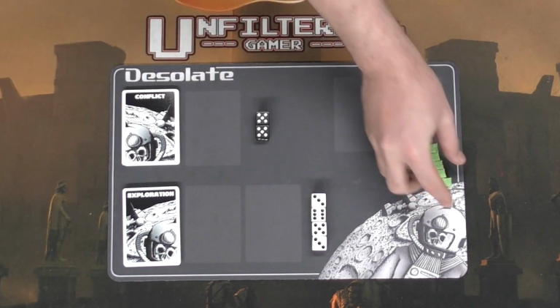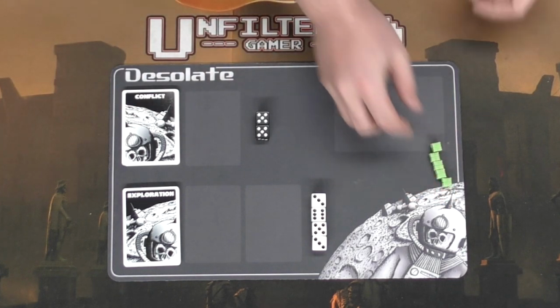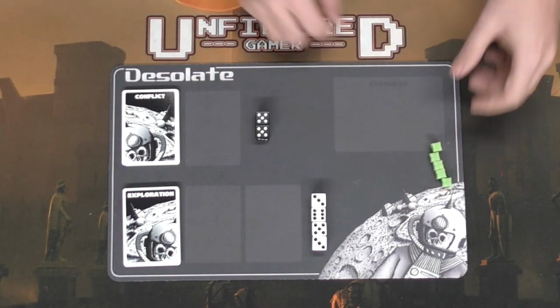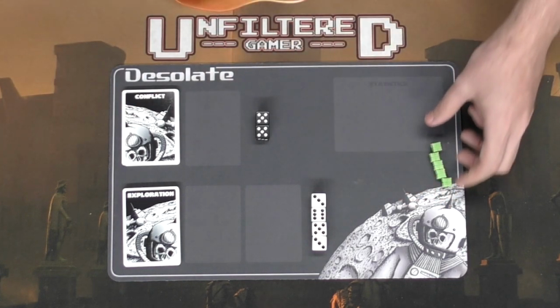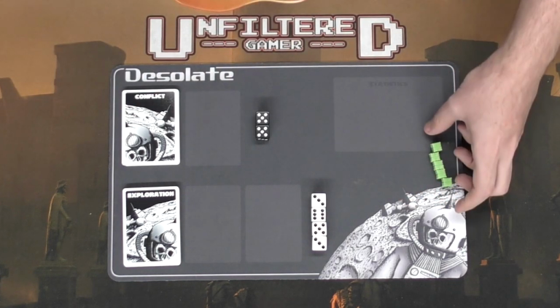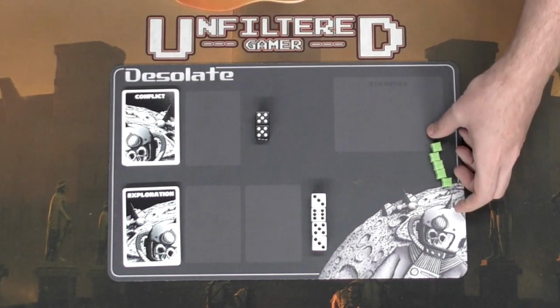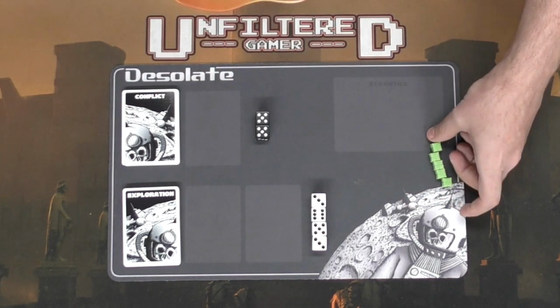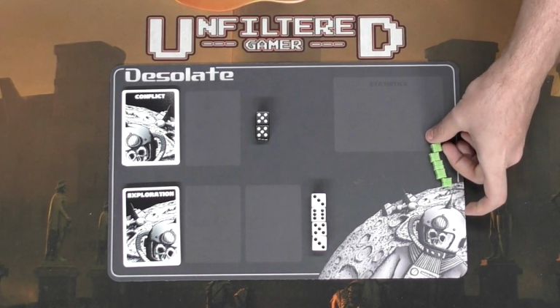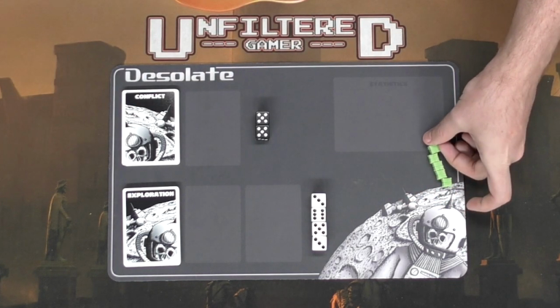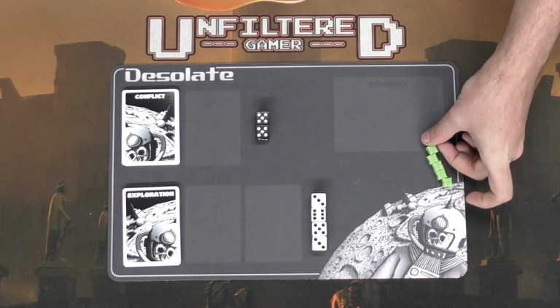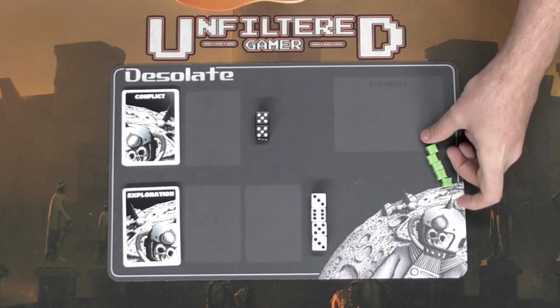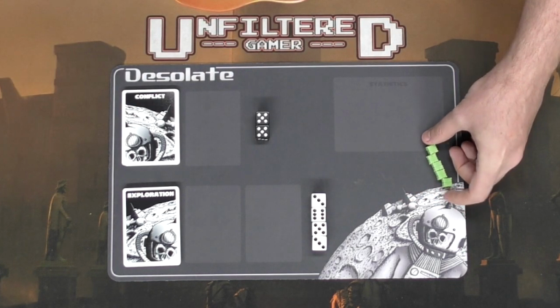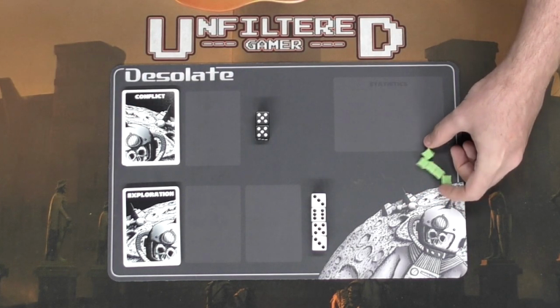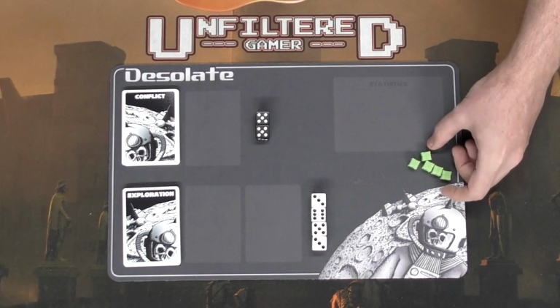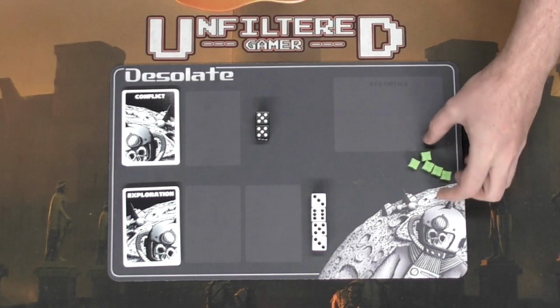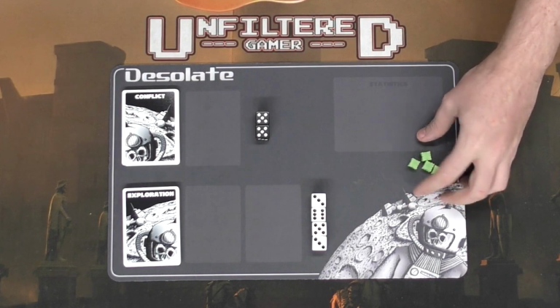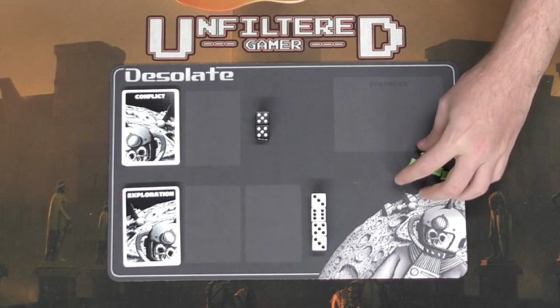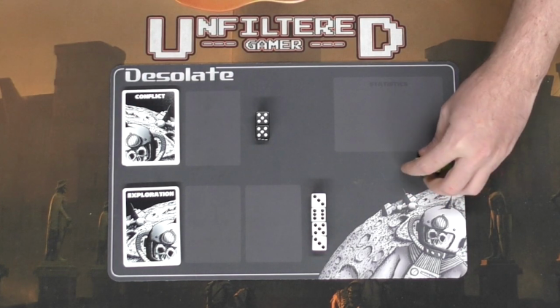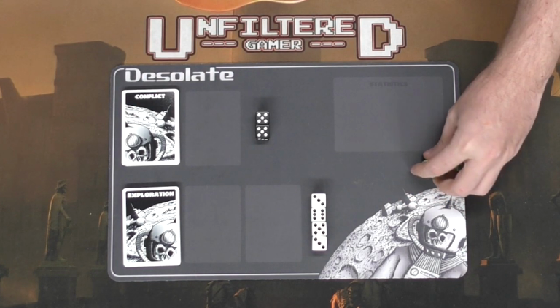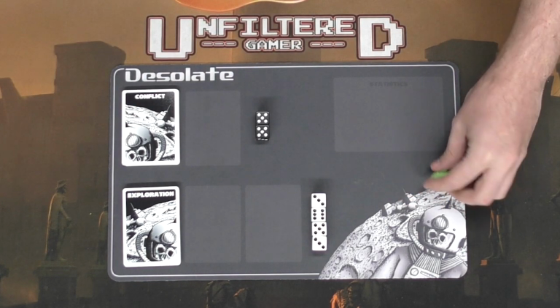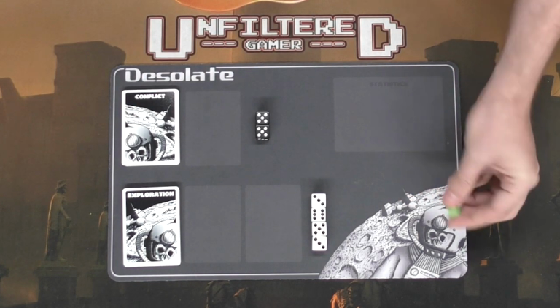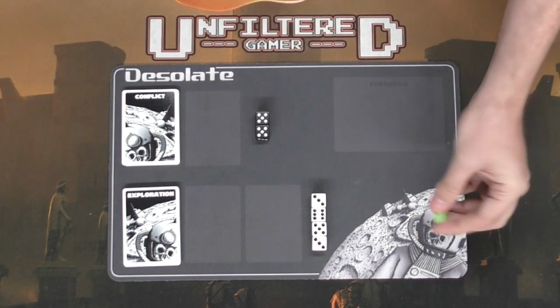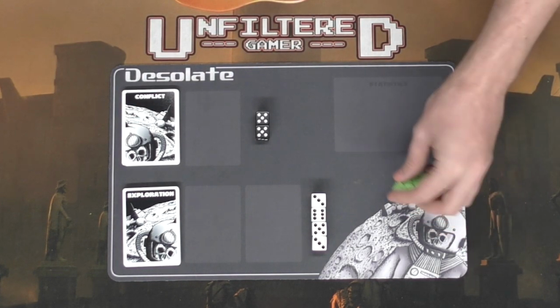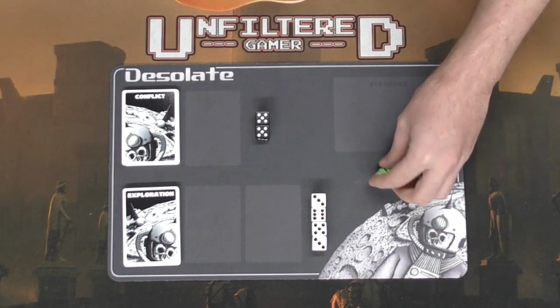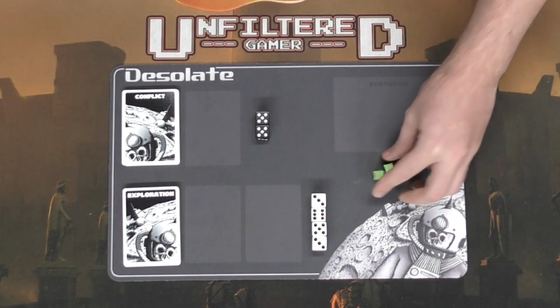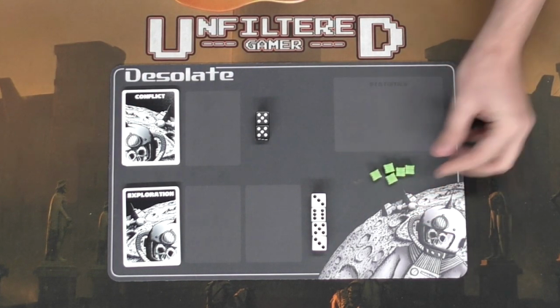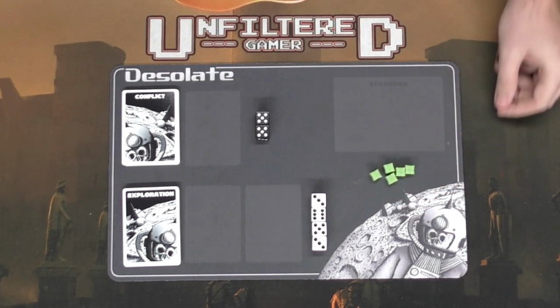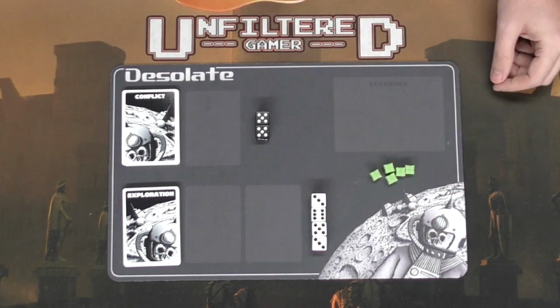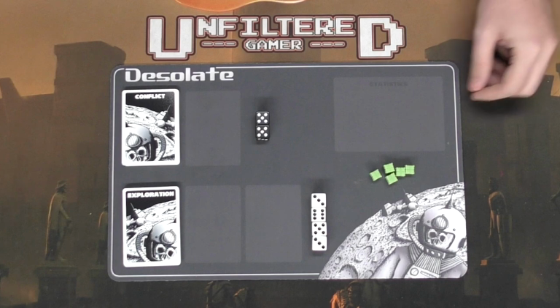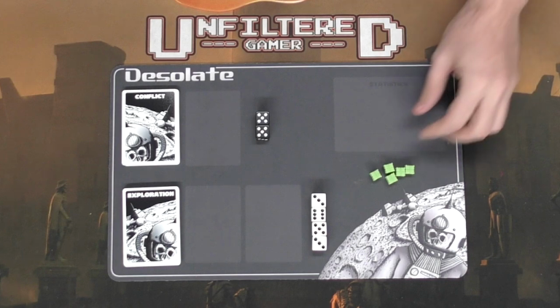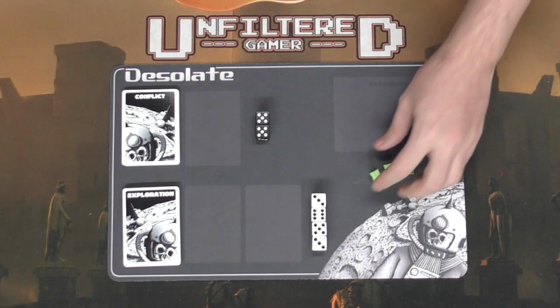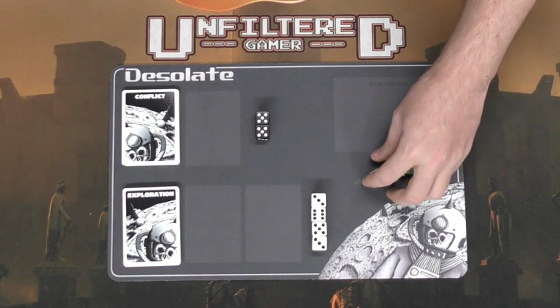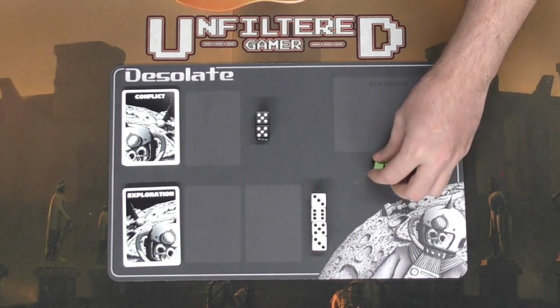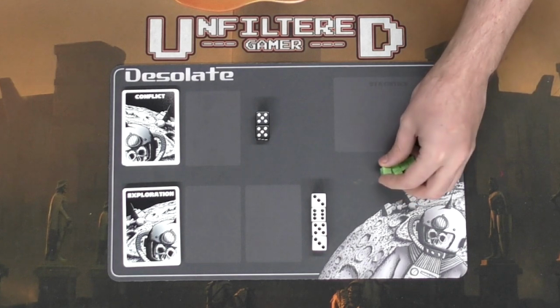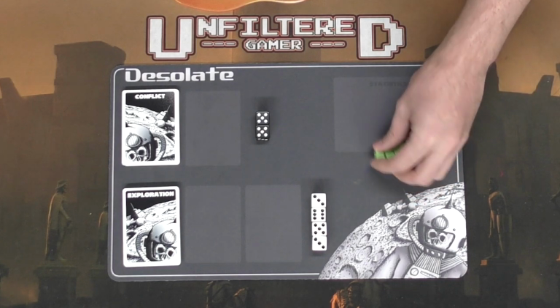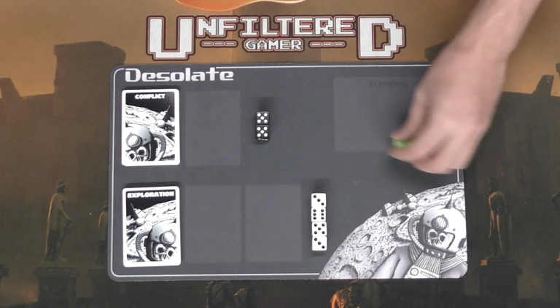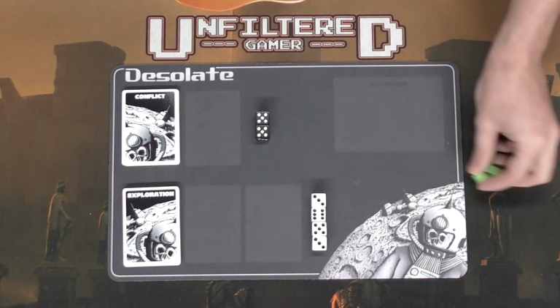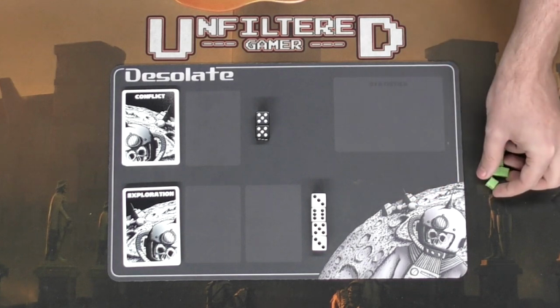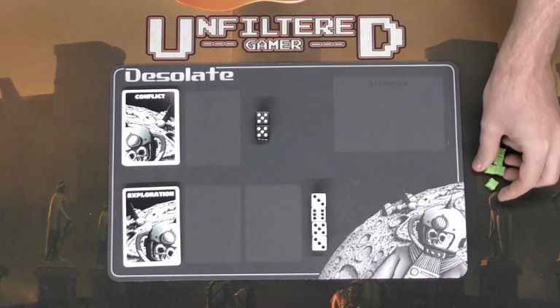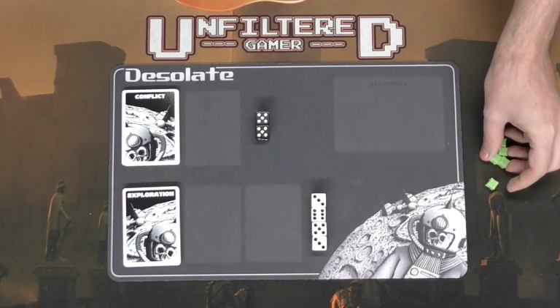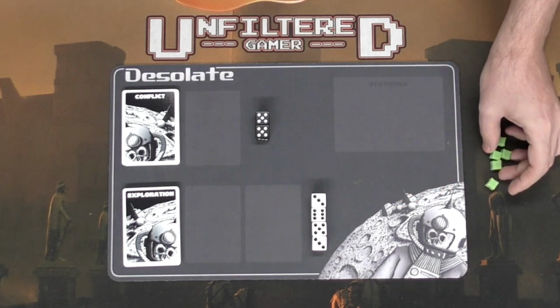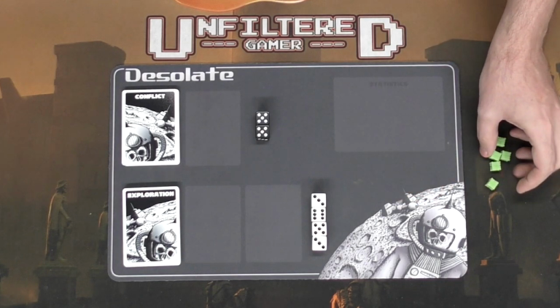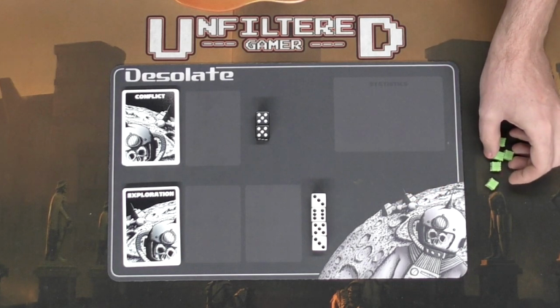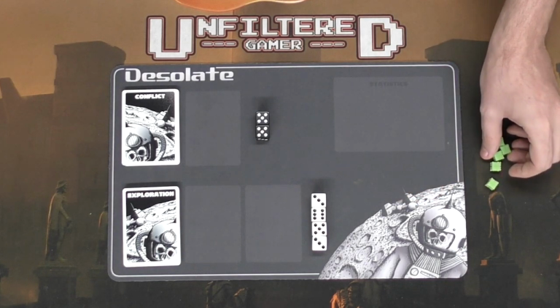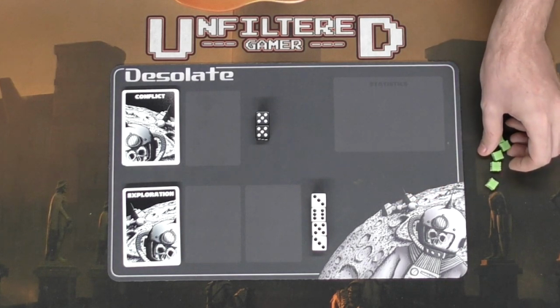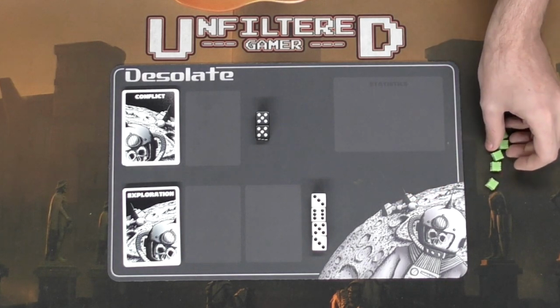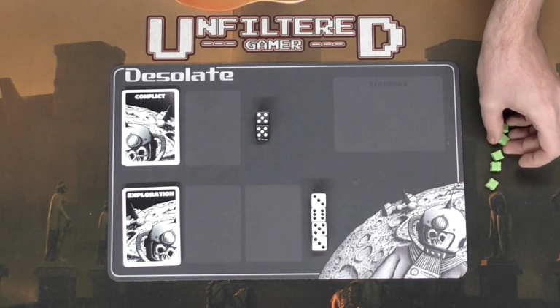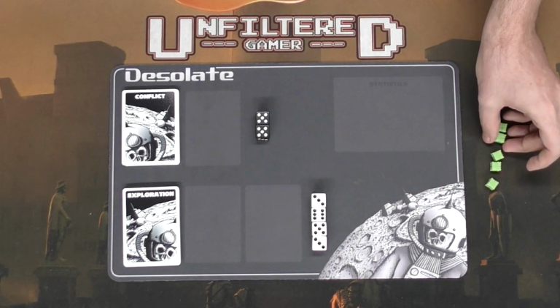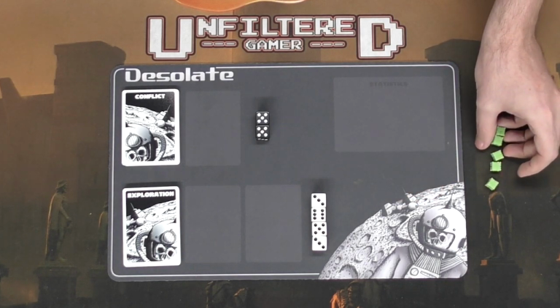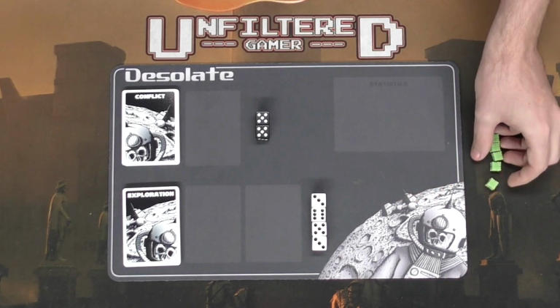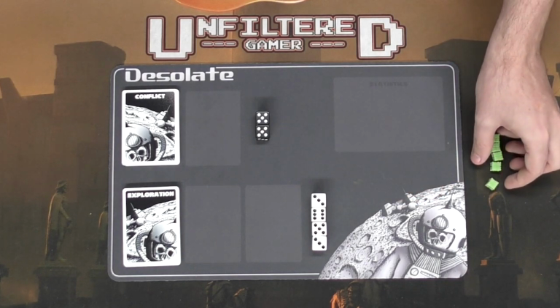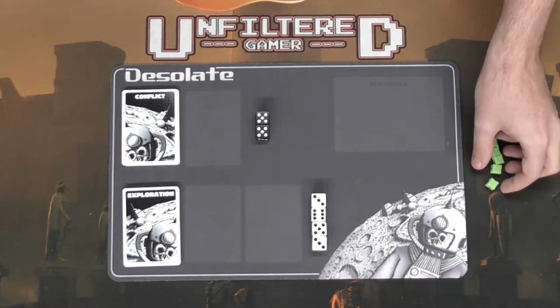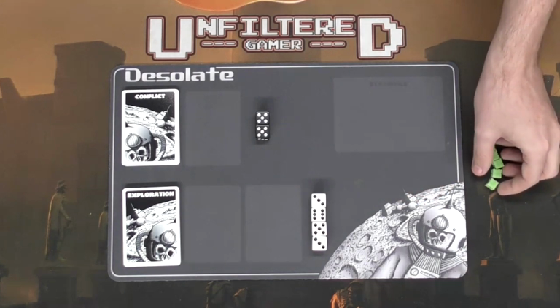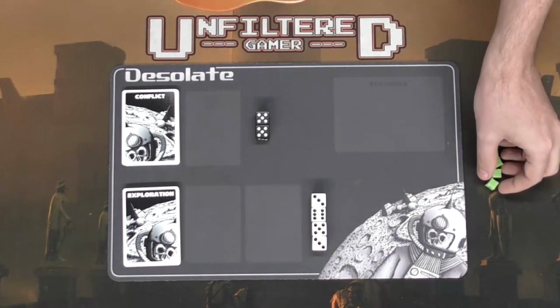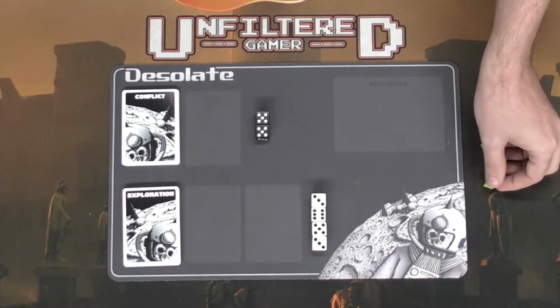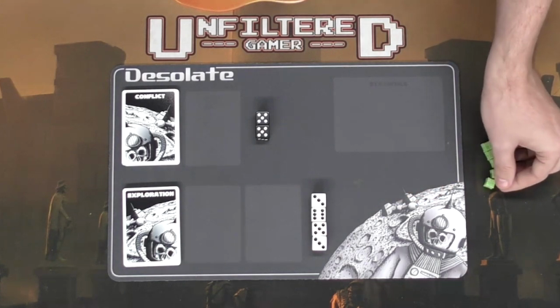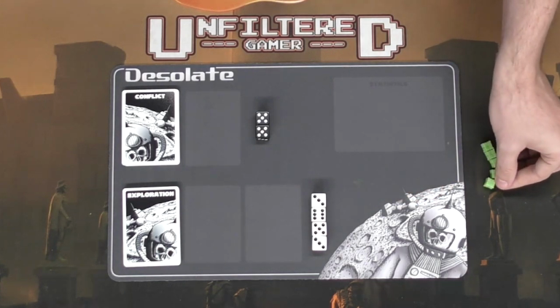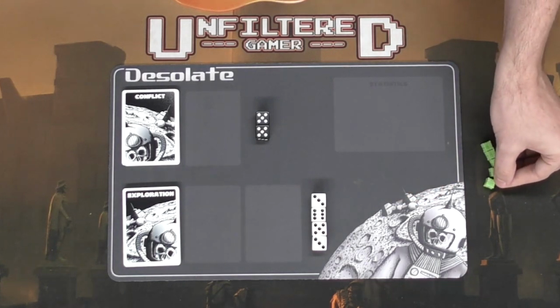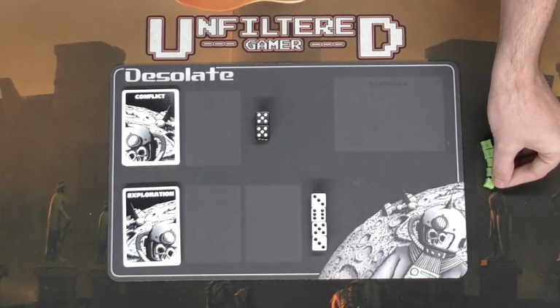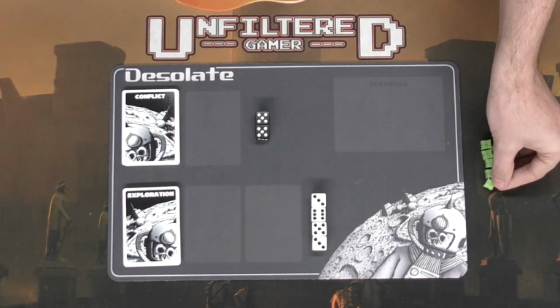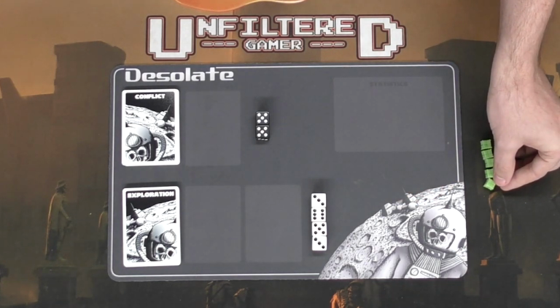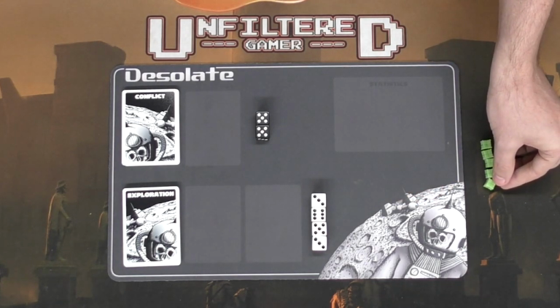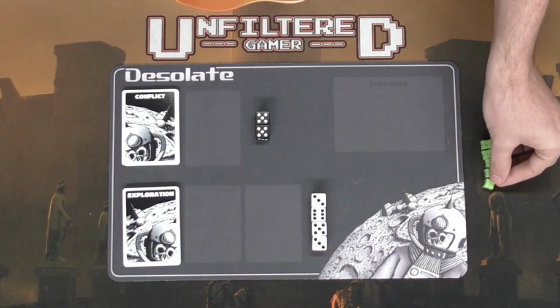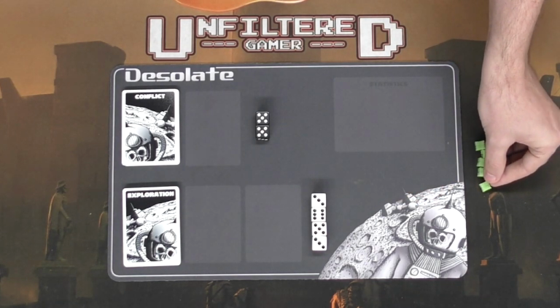There are five power cells in the game — these are what you're going to need to gather. You can go ahead and place them on the mat when you do gather them, but go ahead and set them aside for now to begin the setup.